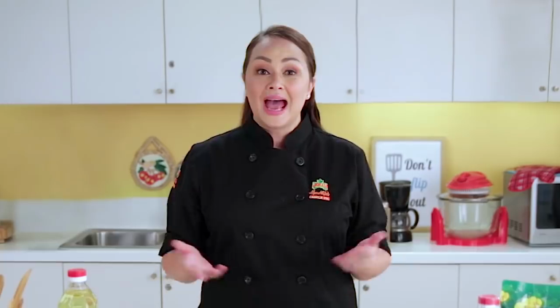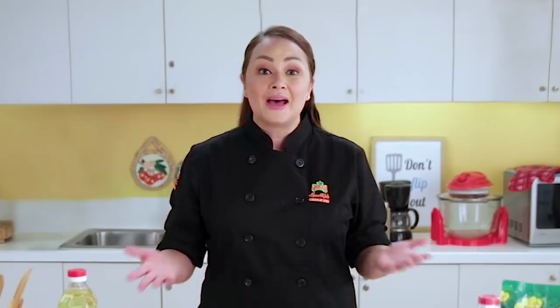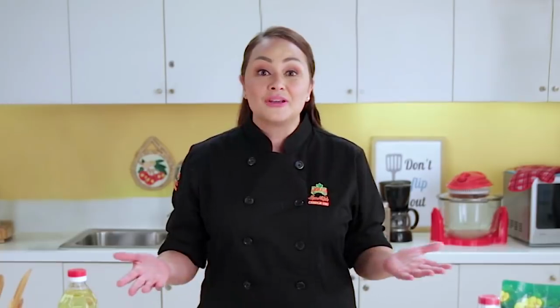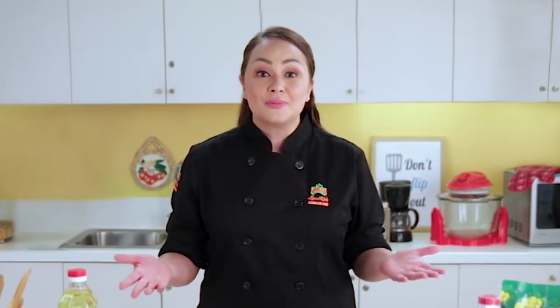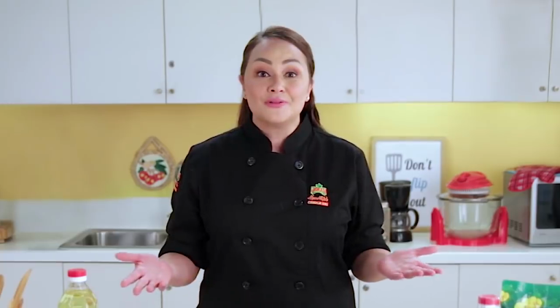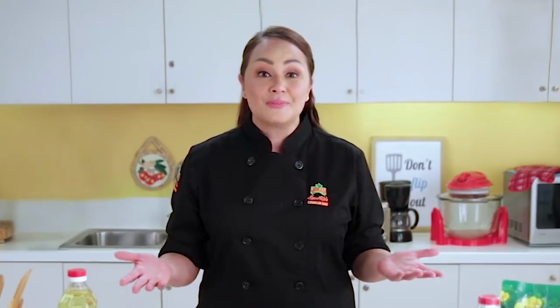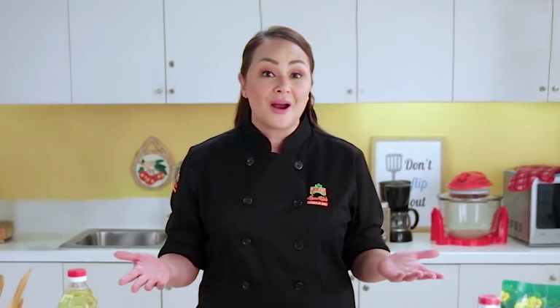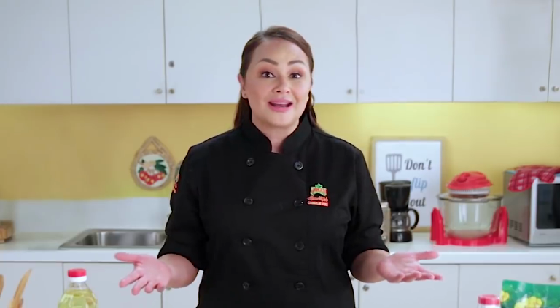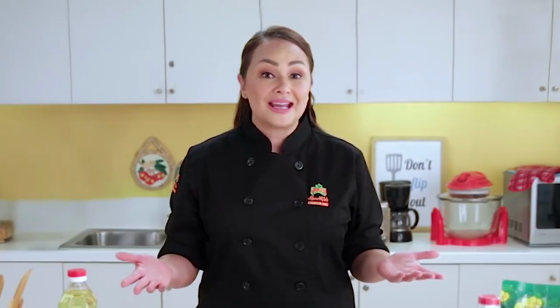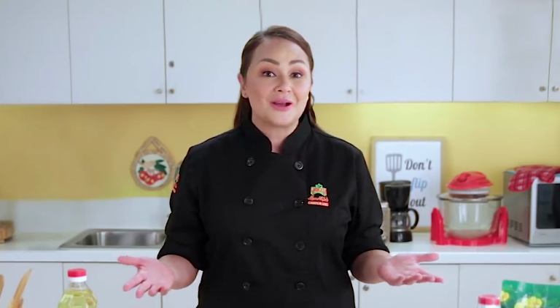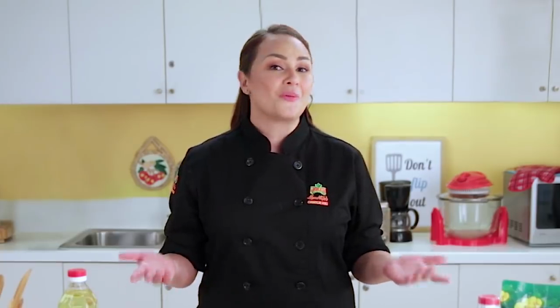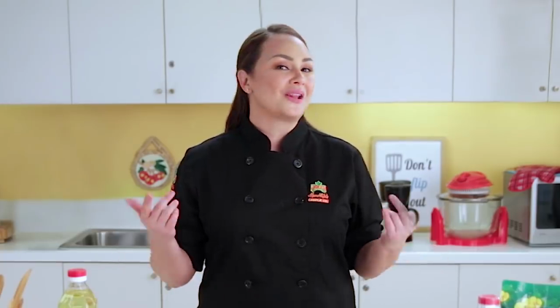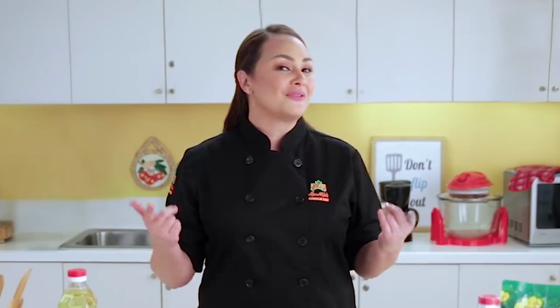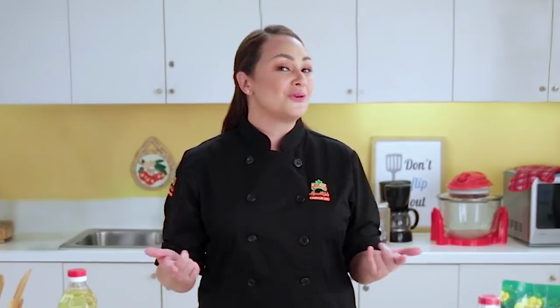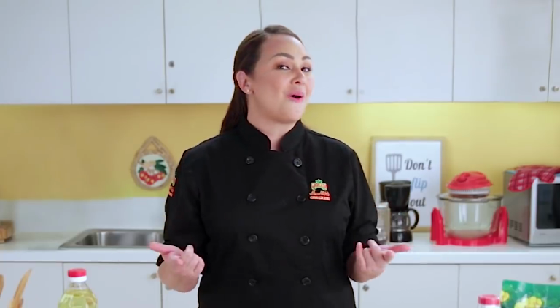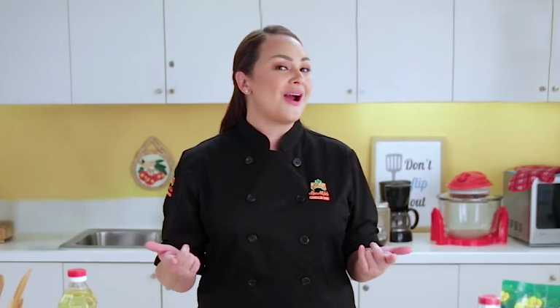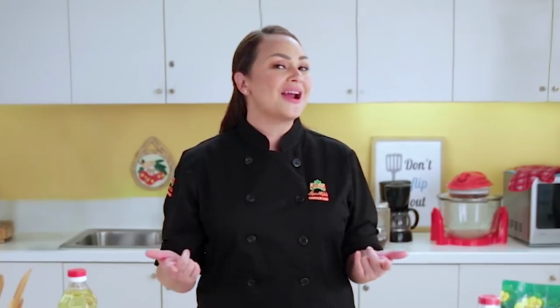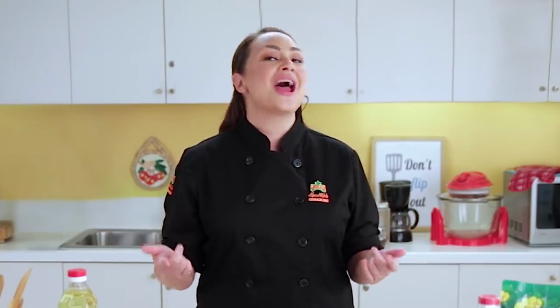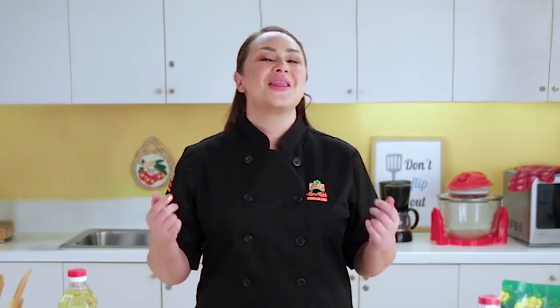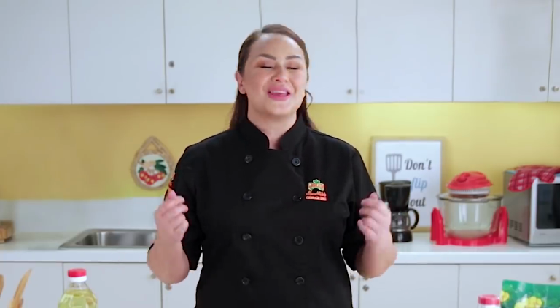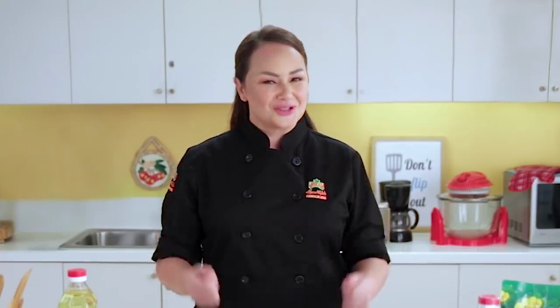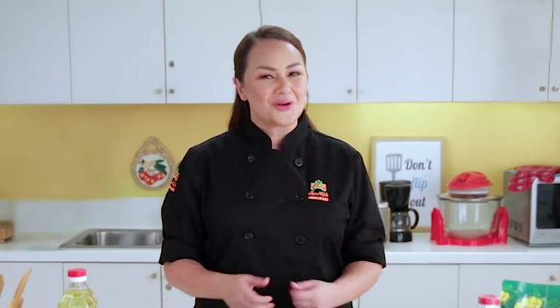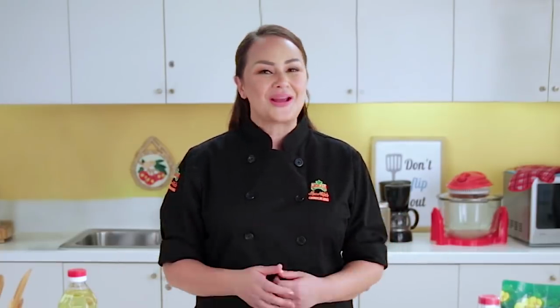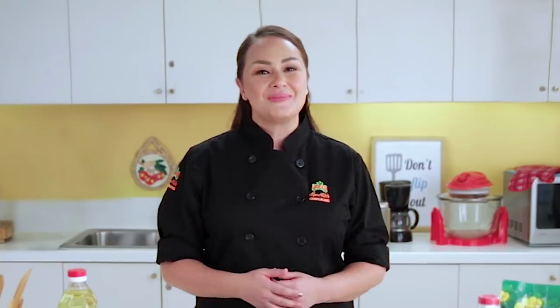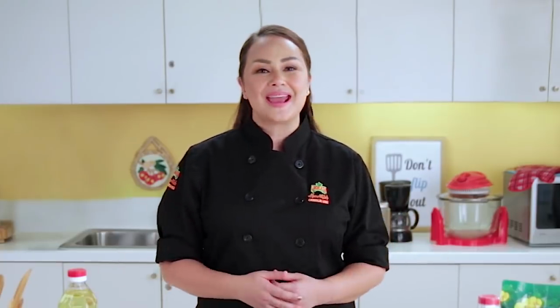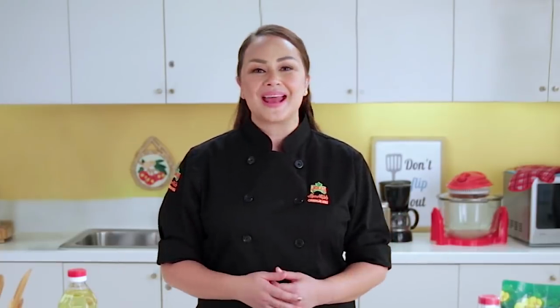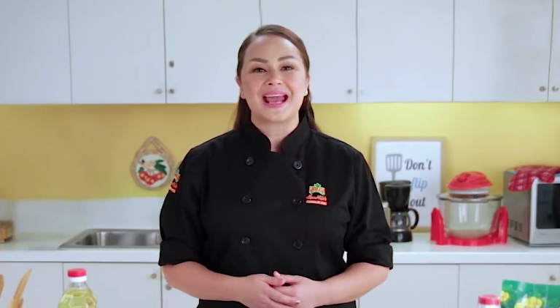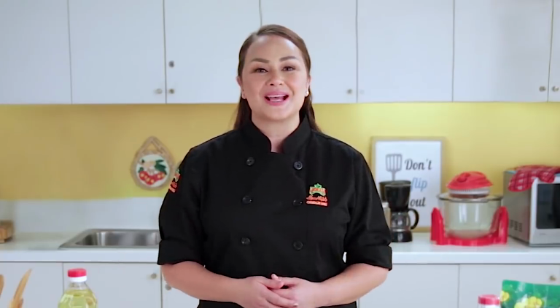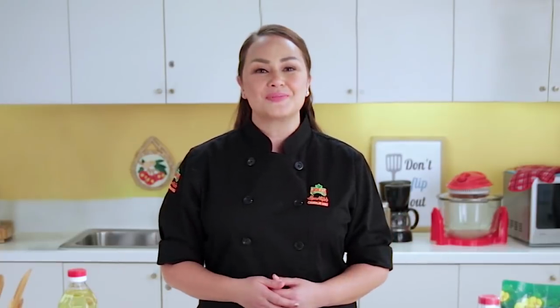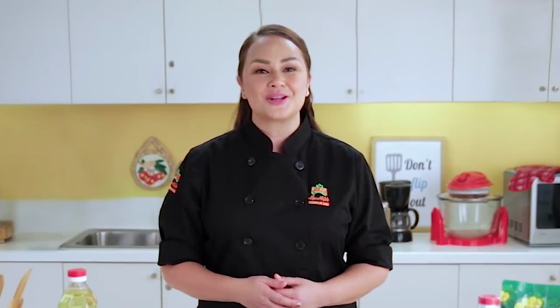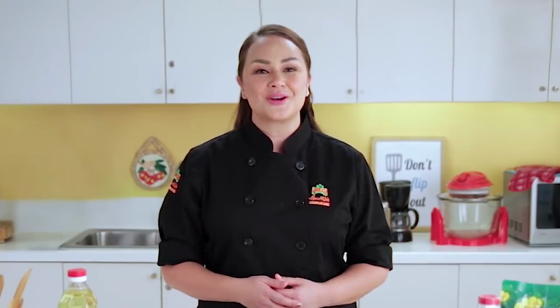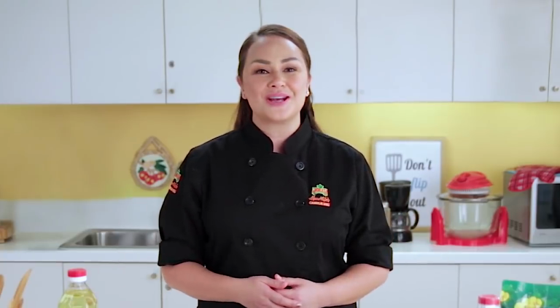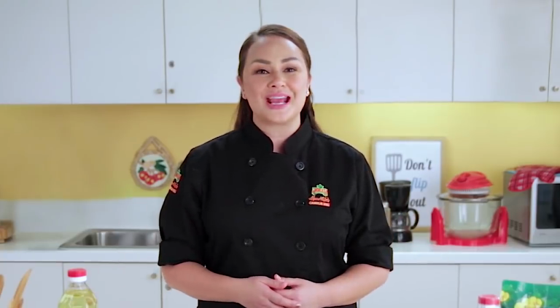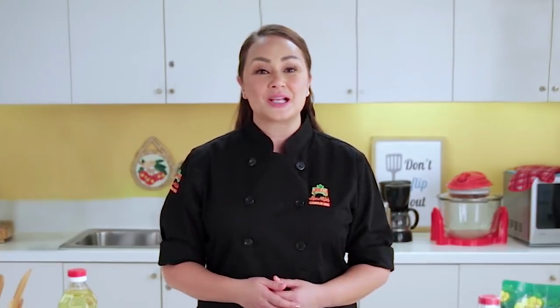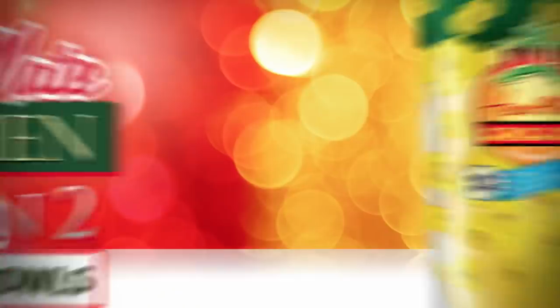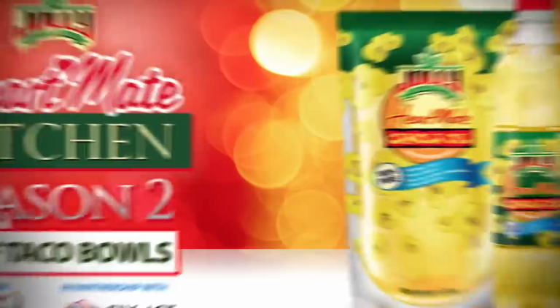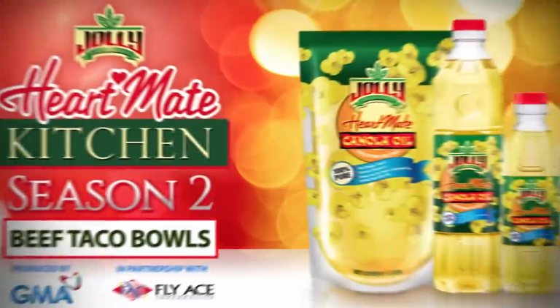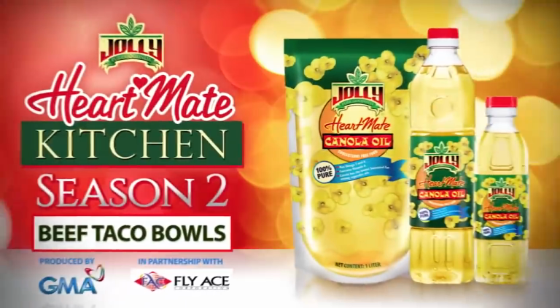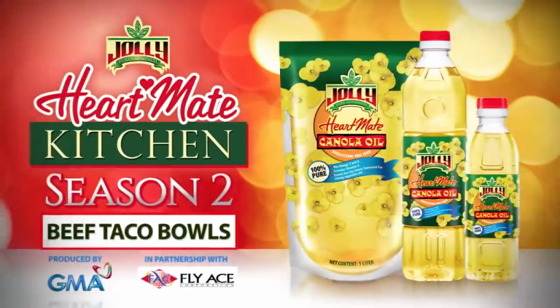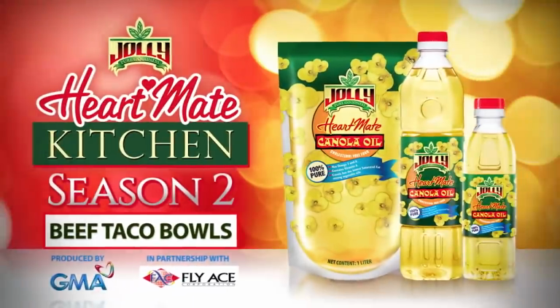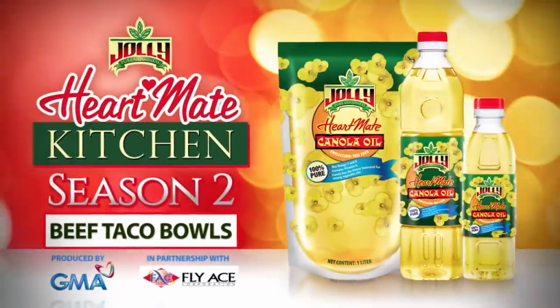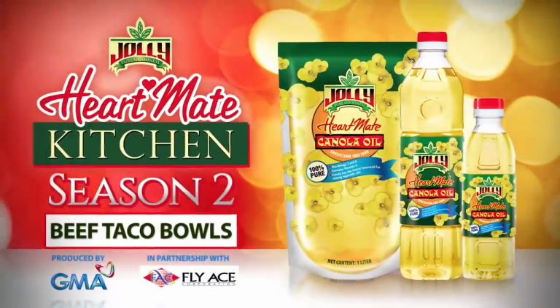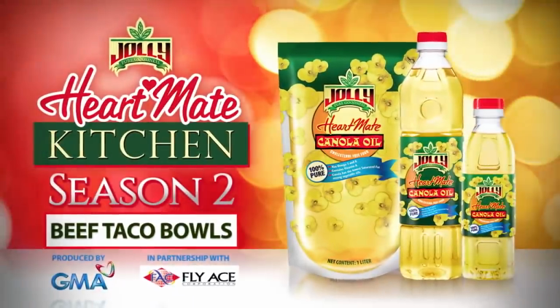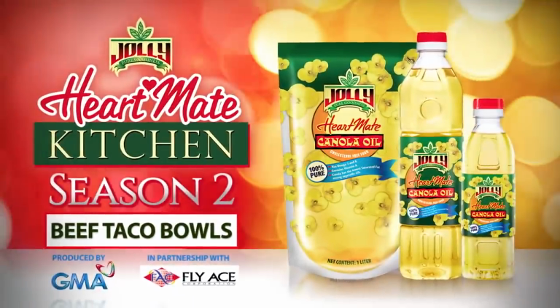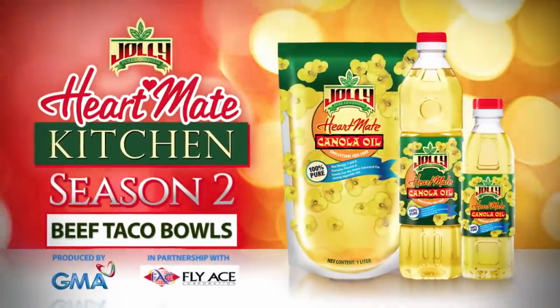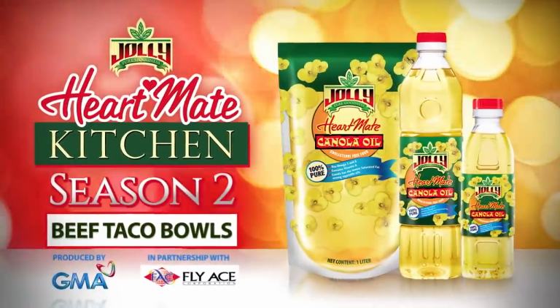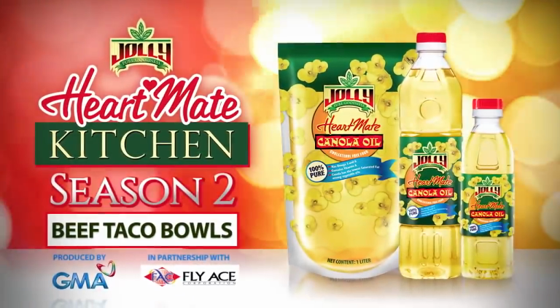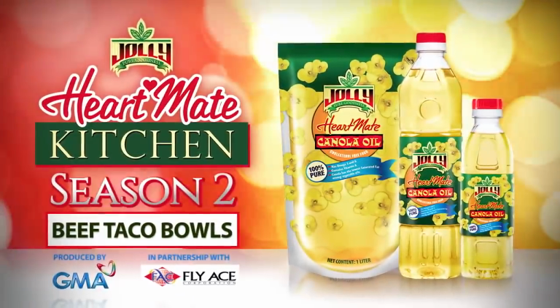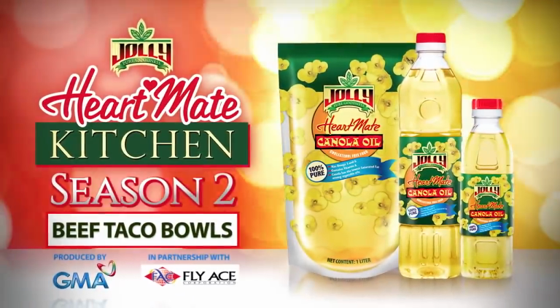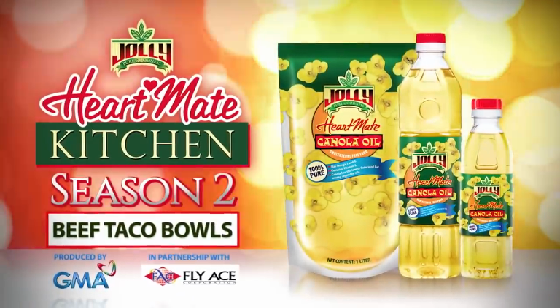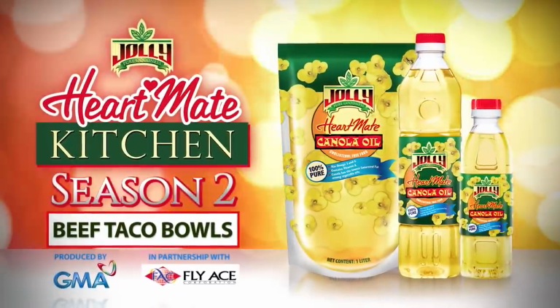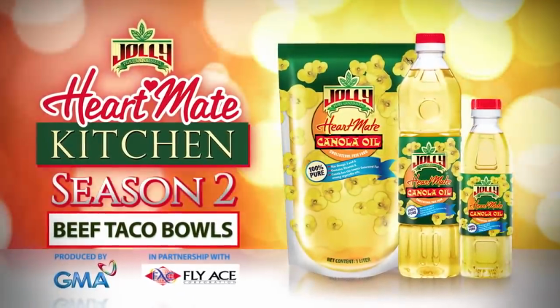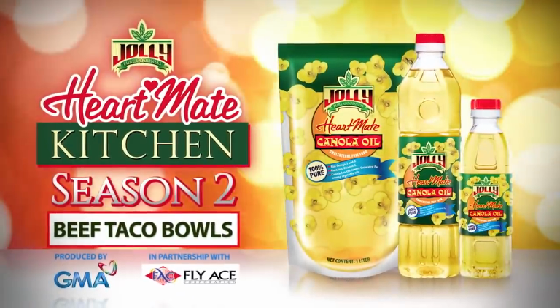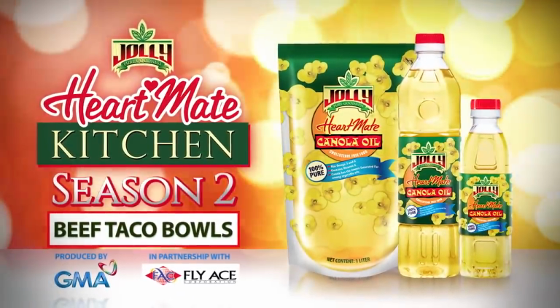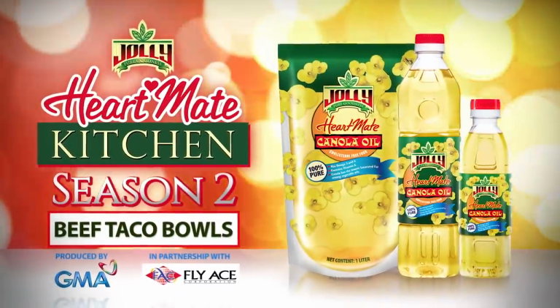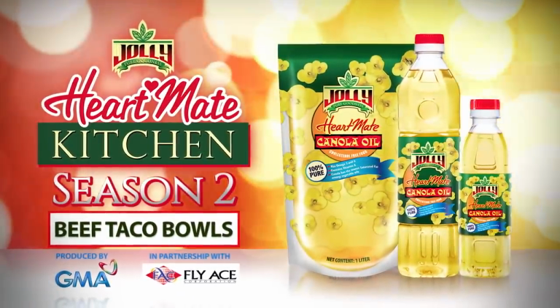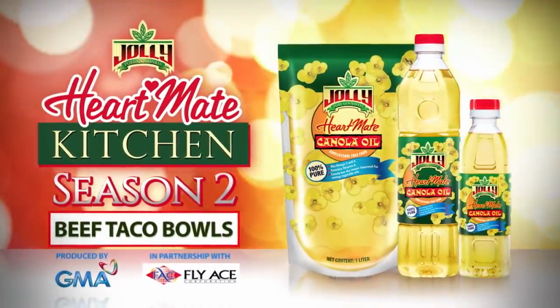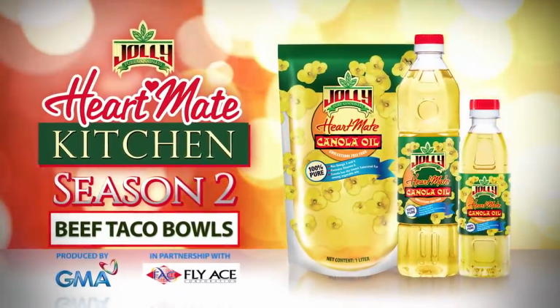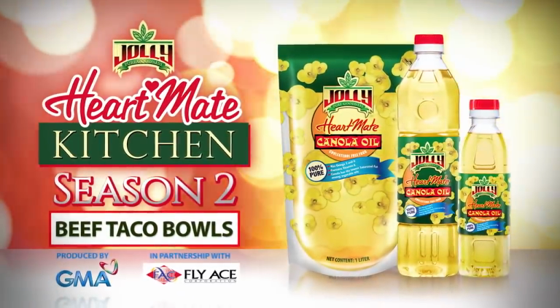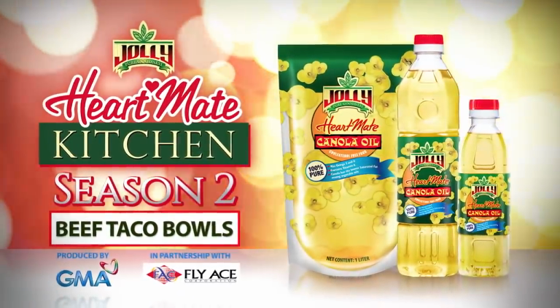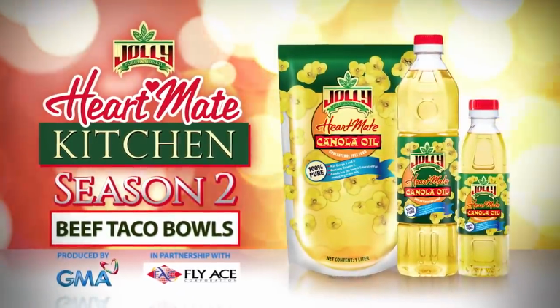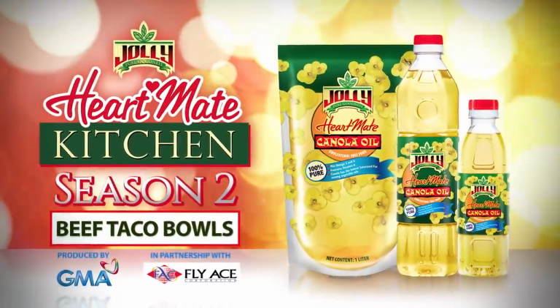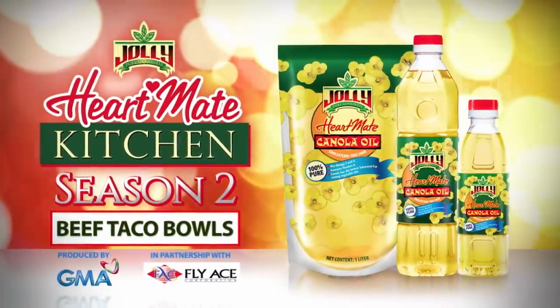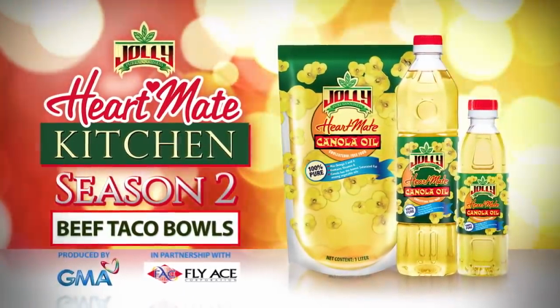Having a movie party? Well, if you are, then join me and Yasmin Kurdi as we prepare beef taco bowls, only here on the HeartMade Kitchen.